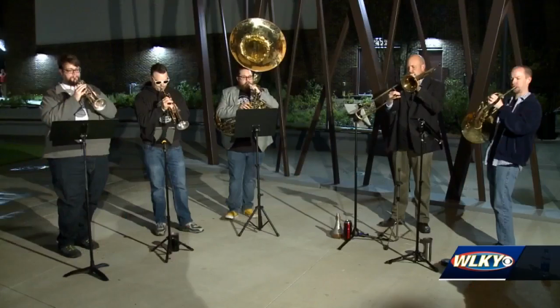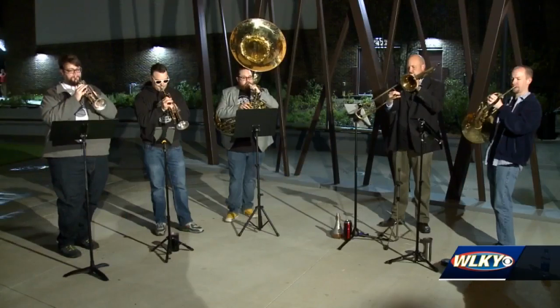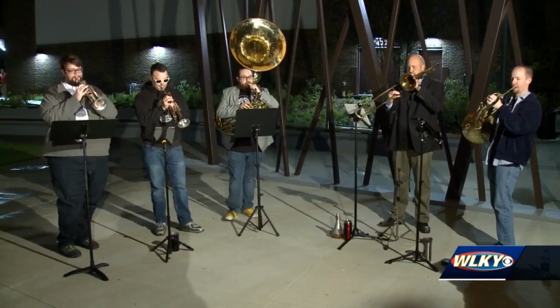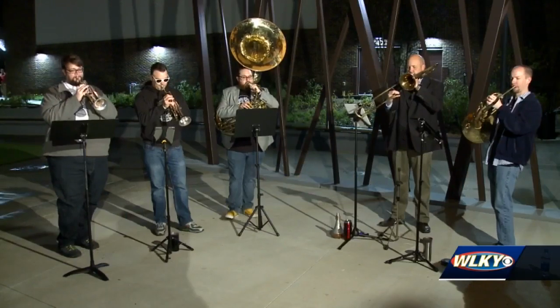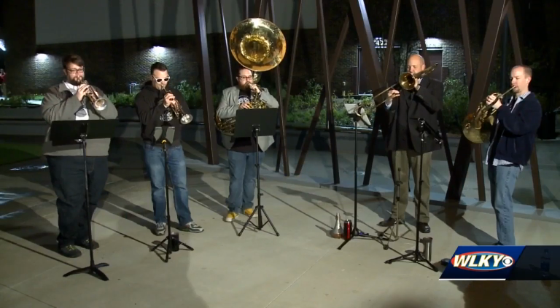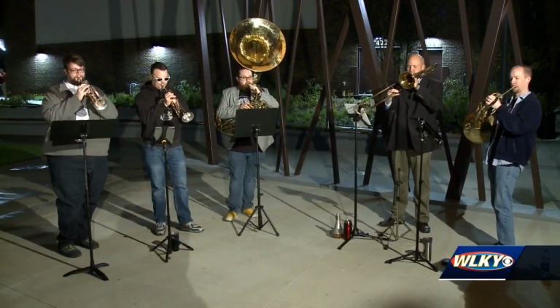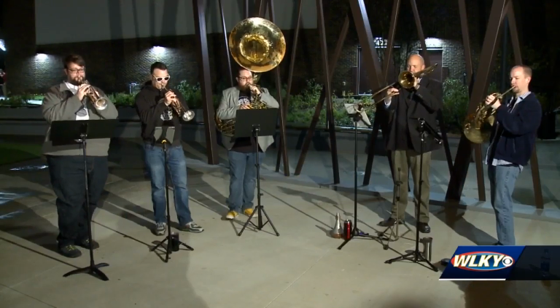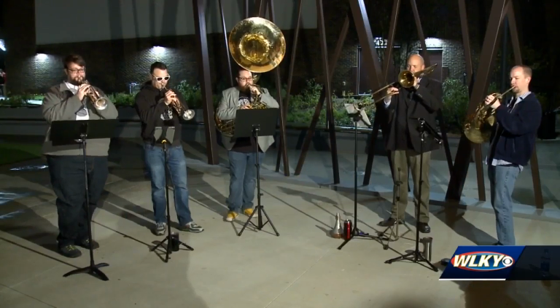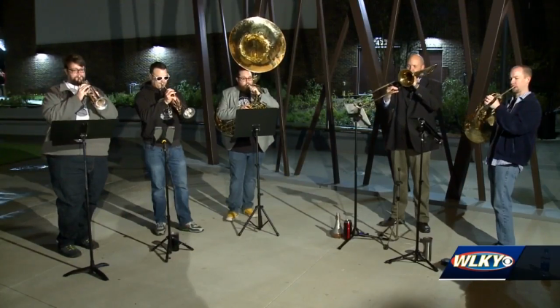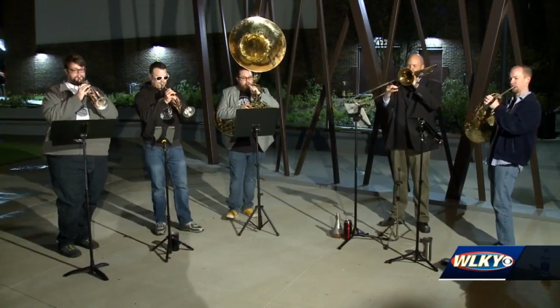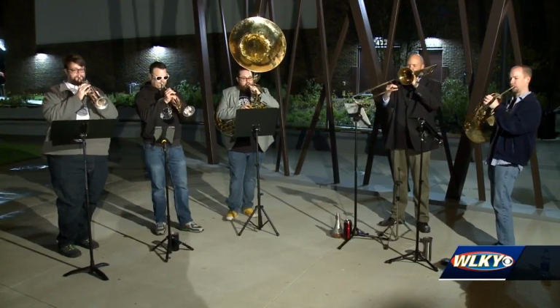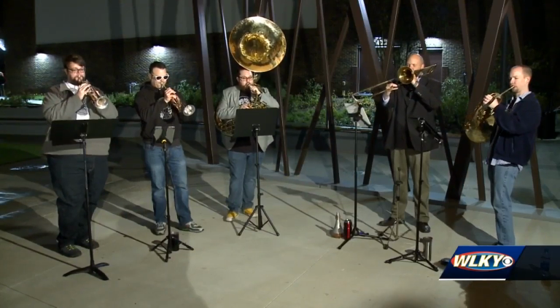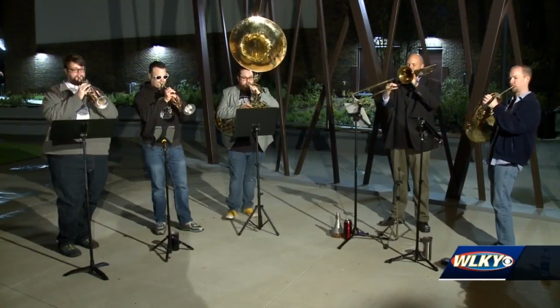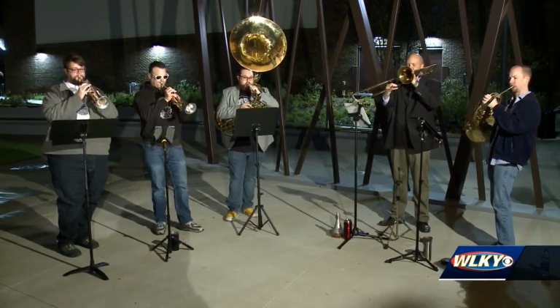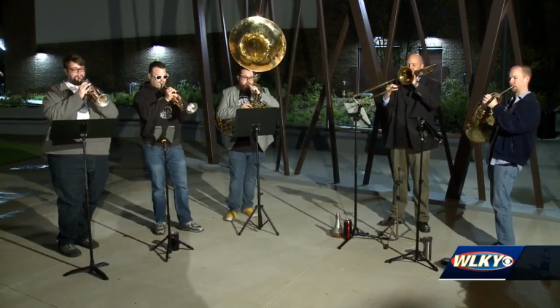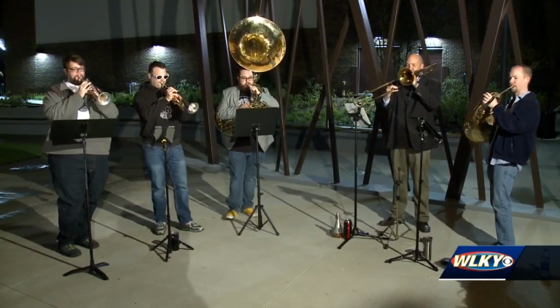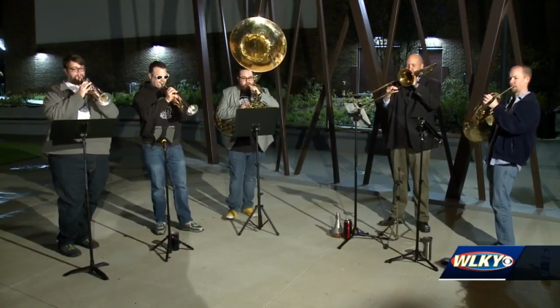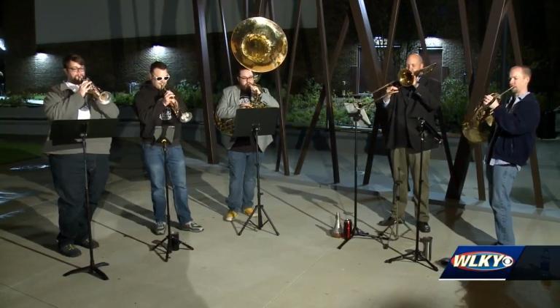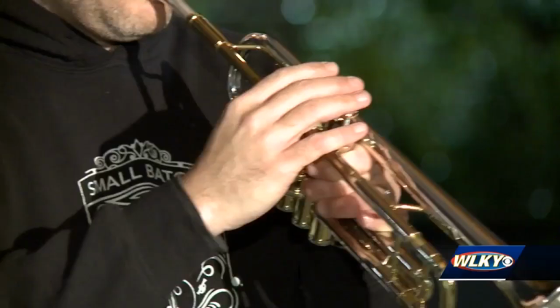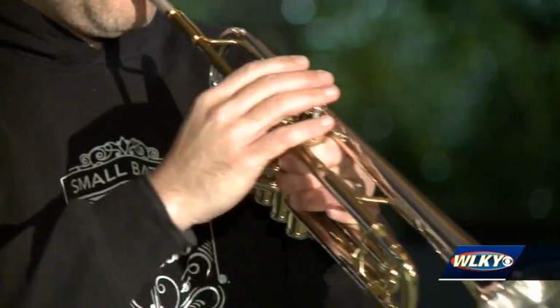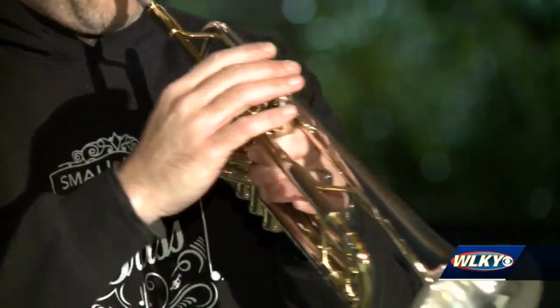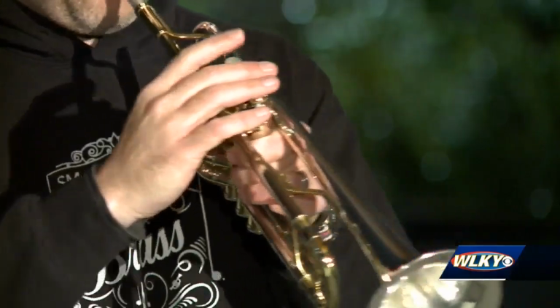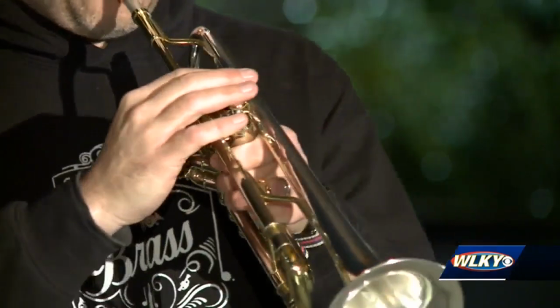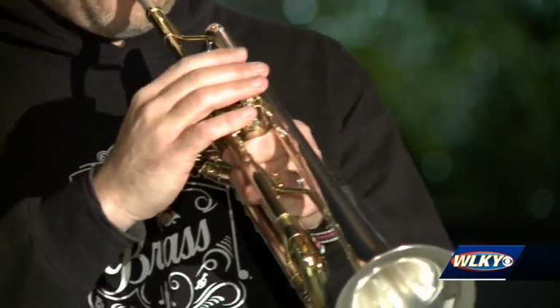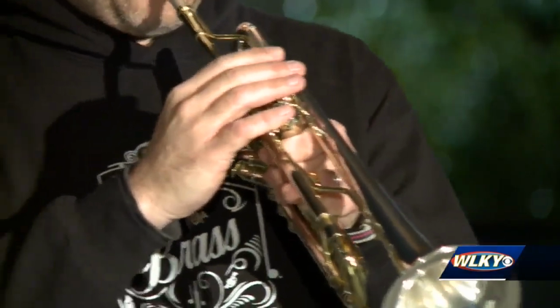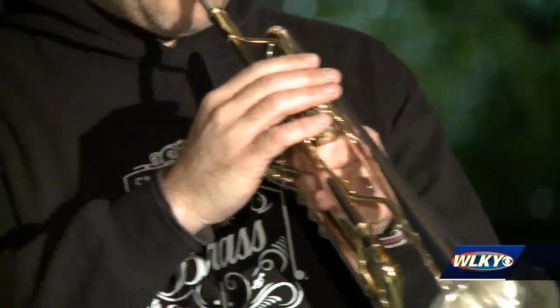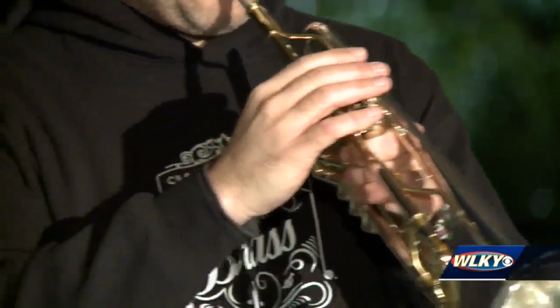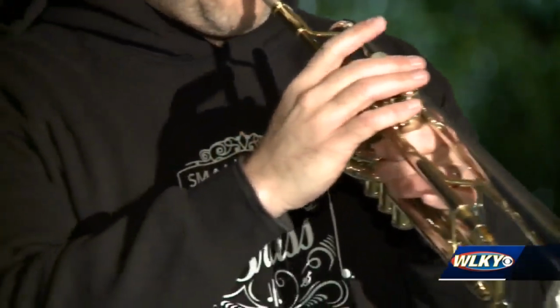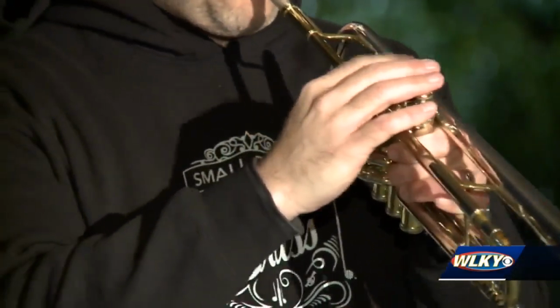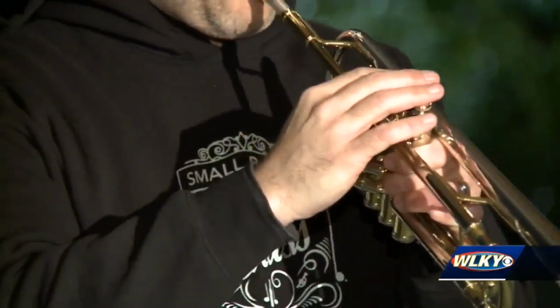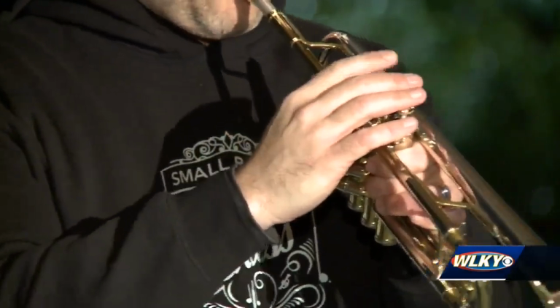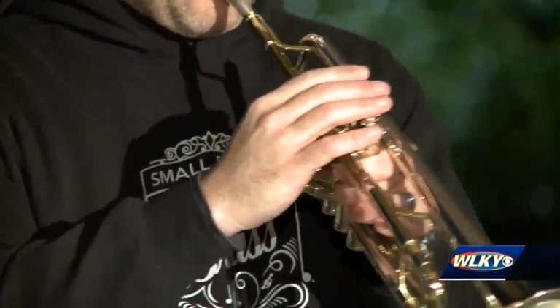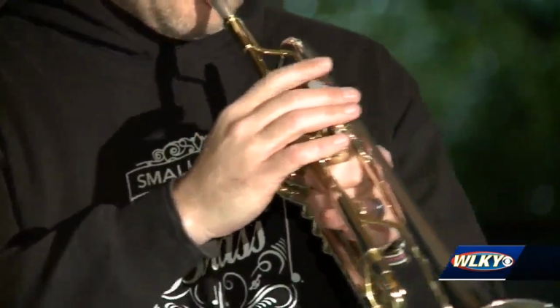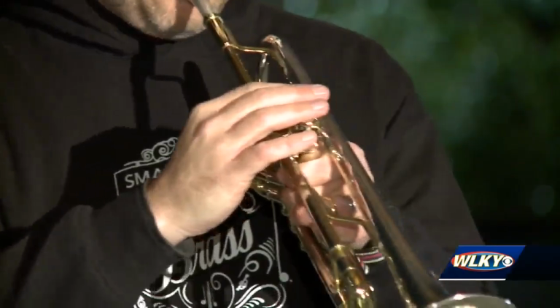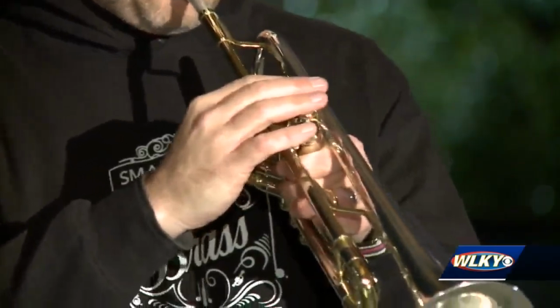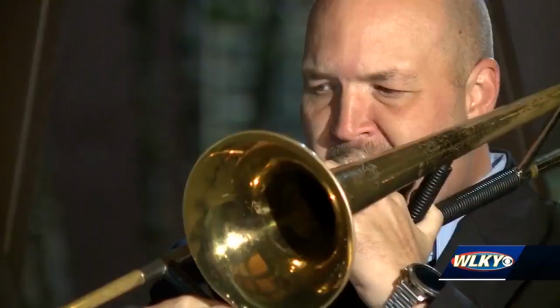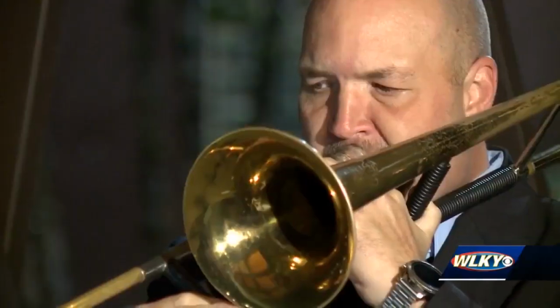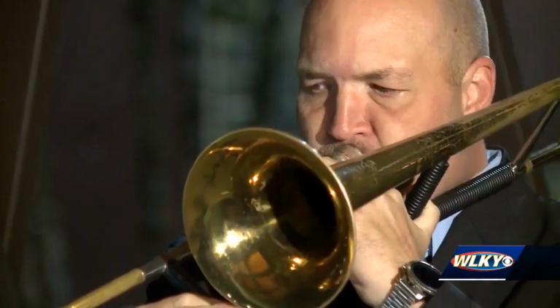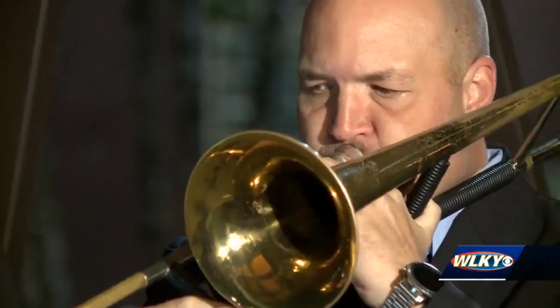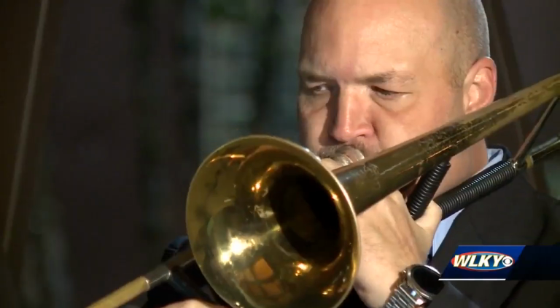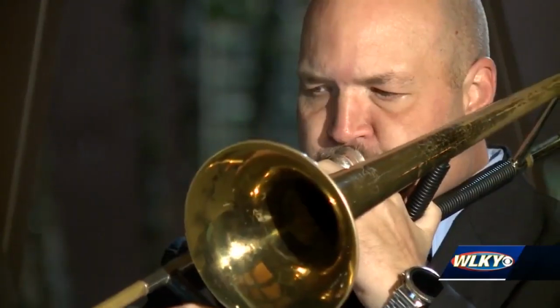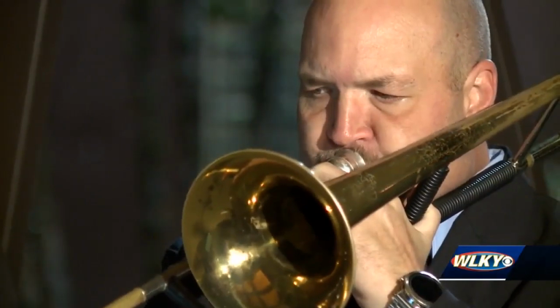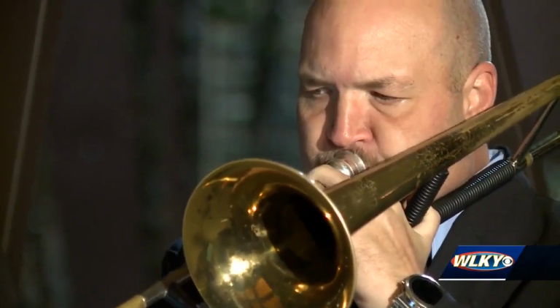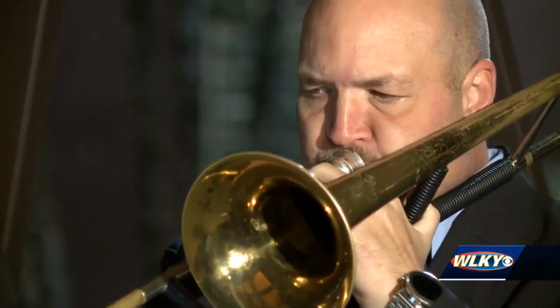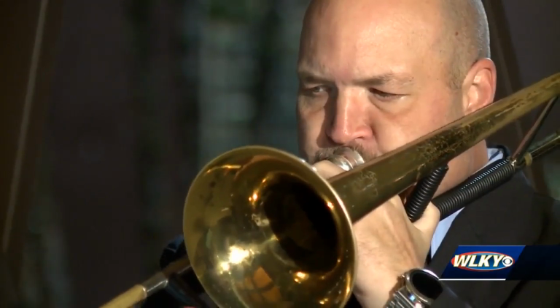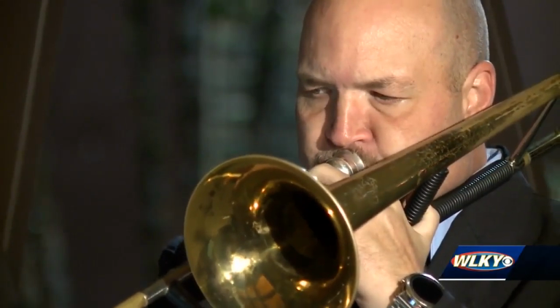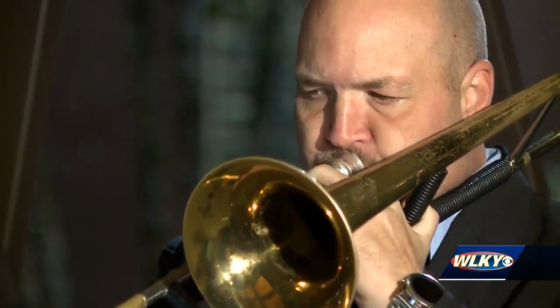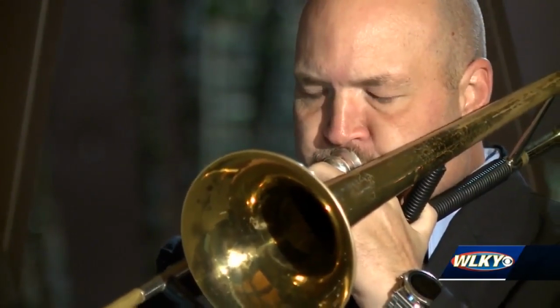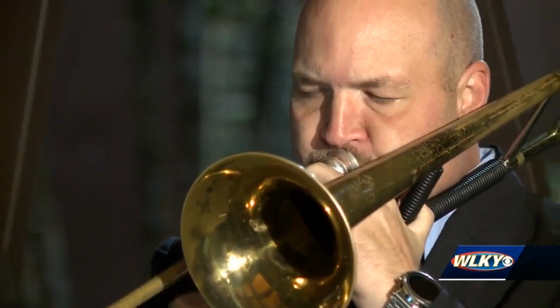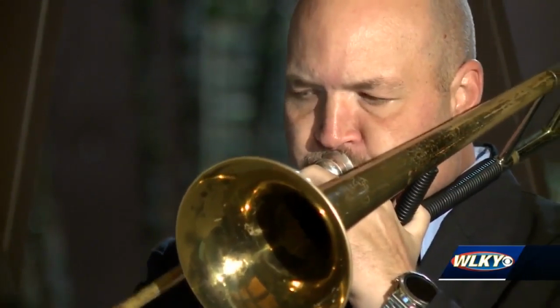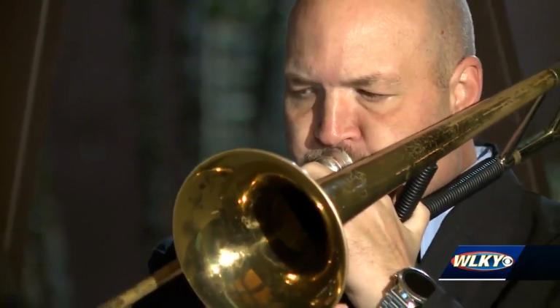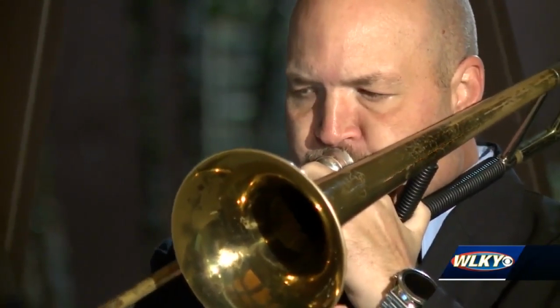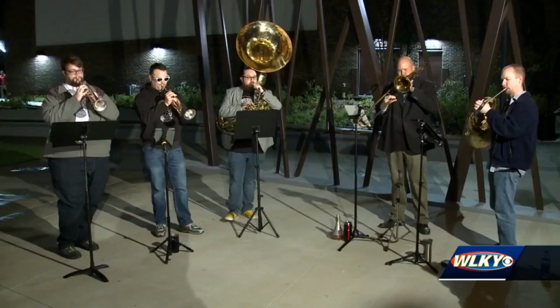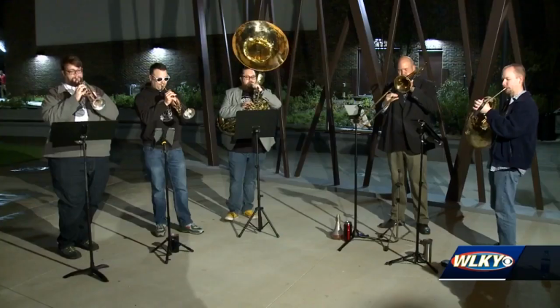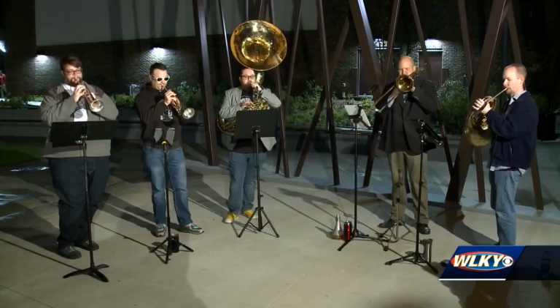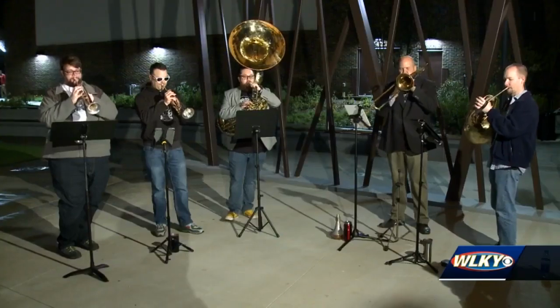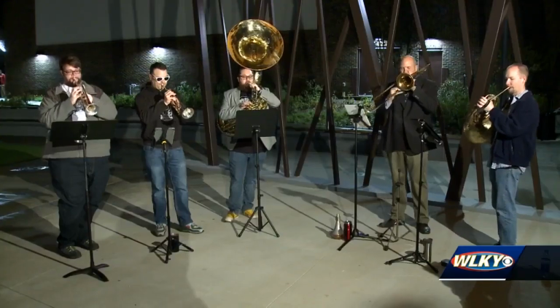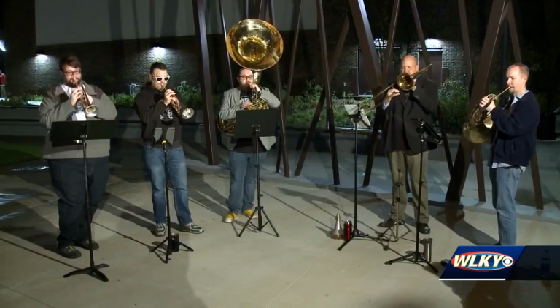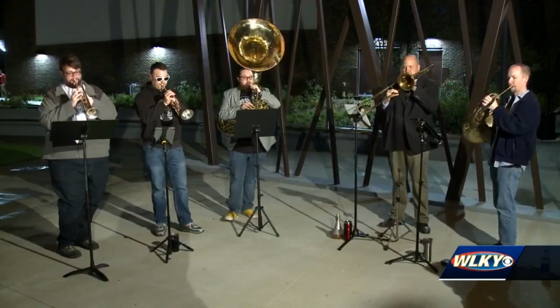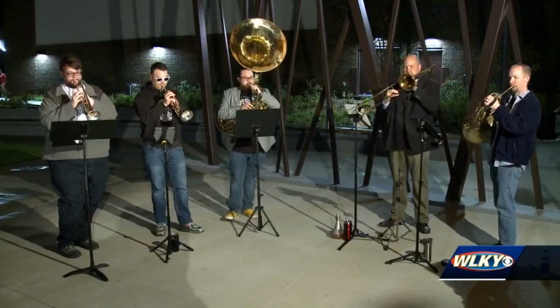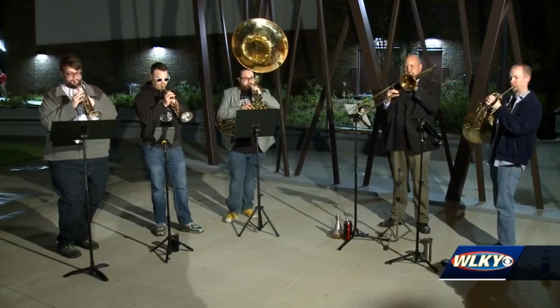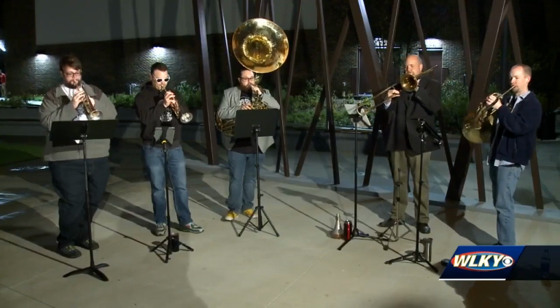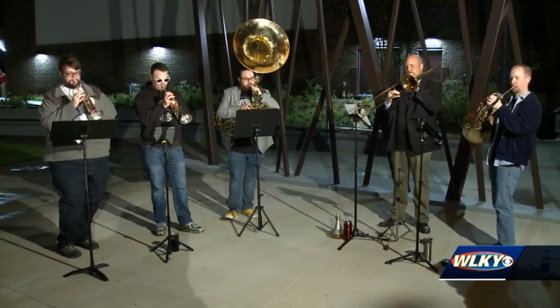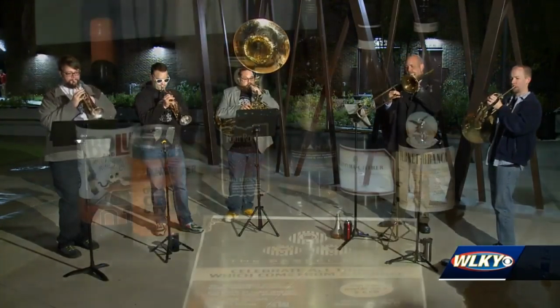We've got live music. A small-batch brass band will be starting the day, and then Carly Johnson's 12-piece band will be playing in the afternoon.